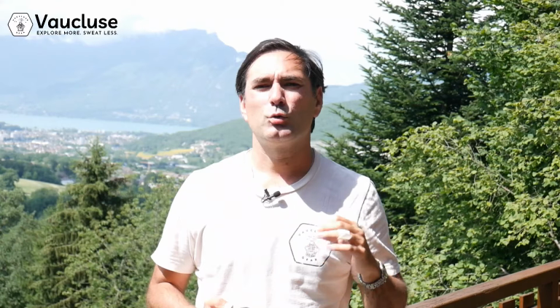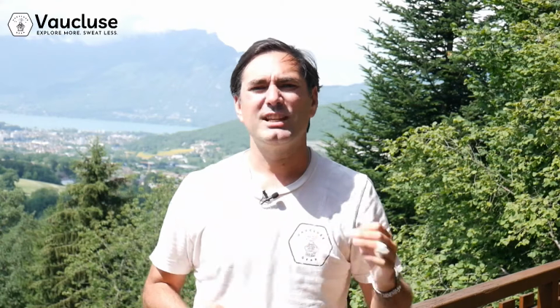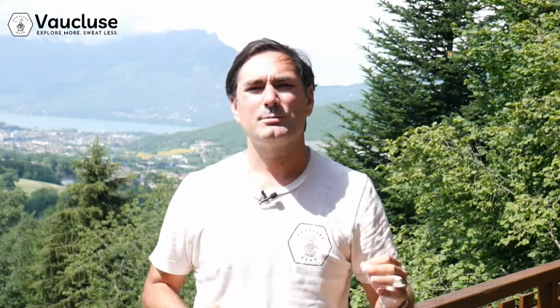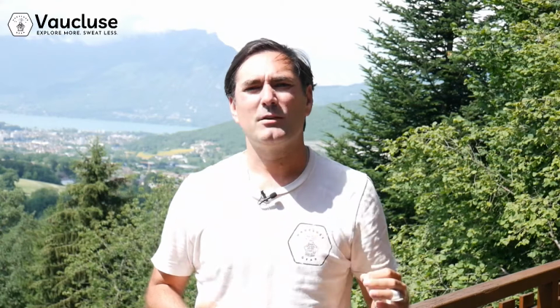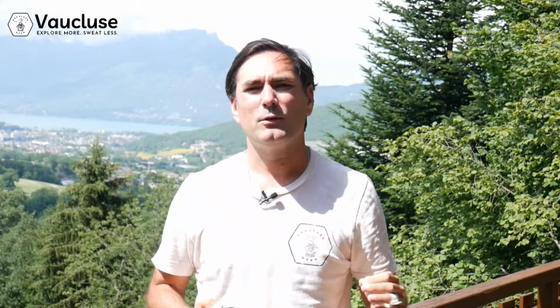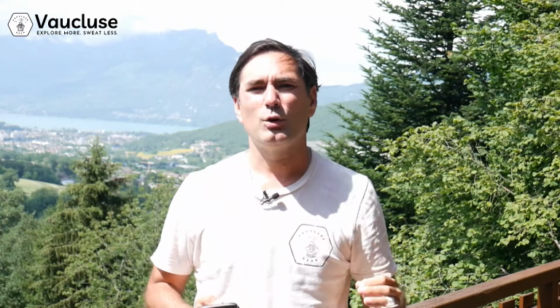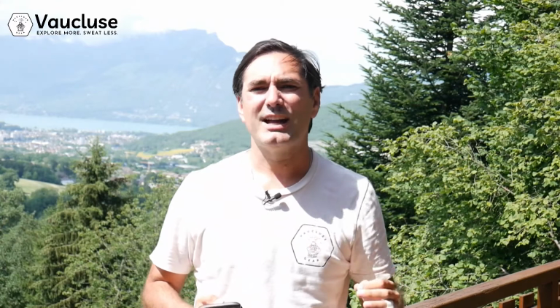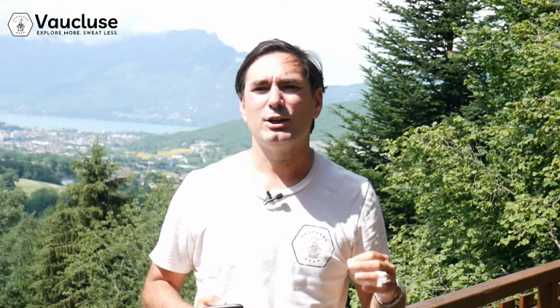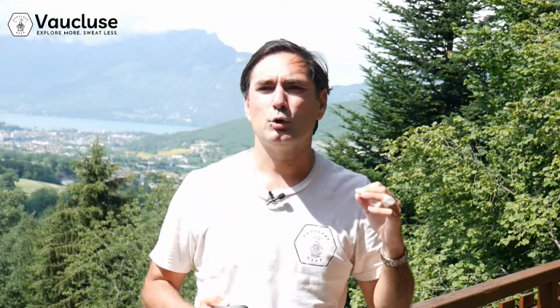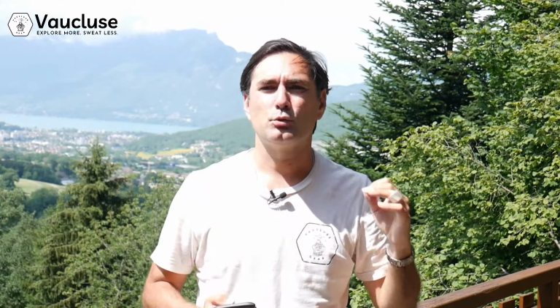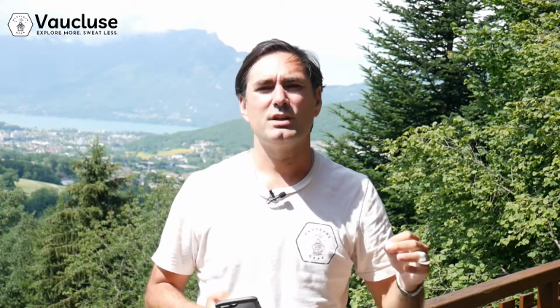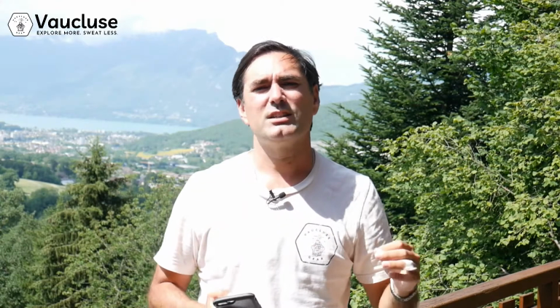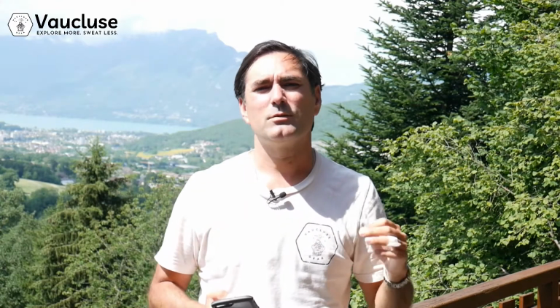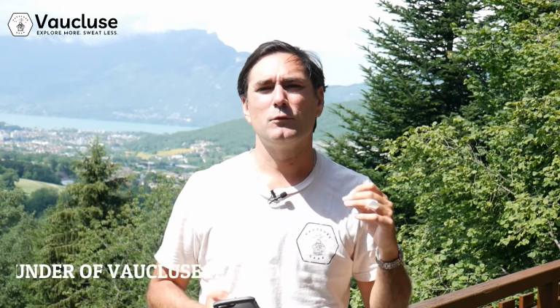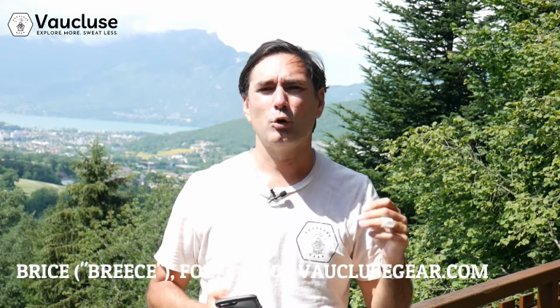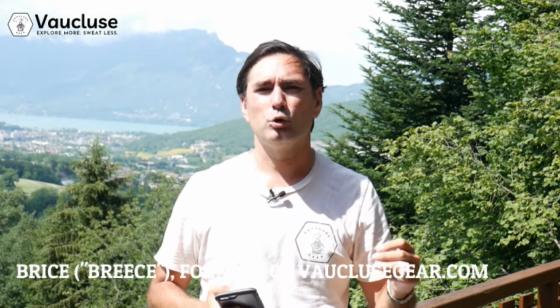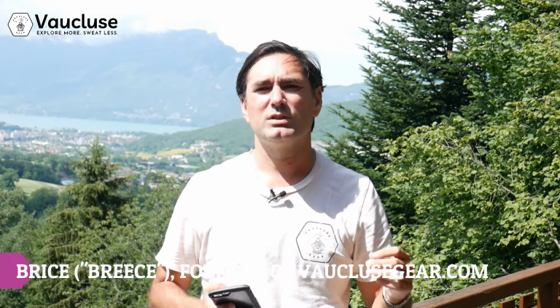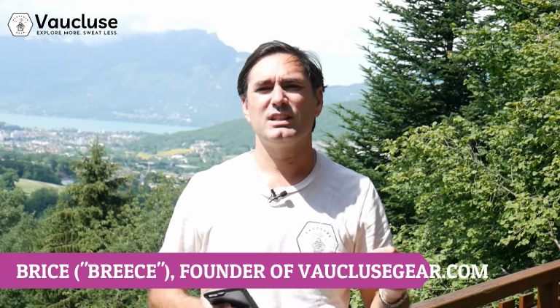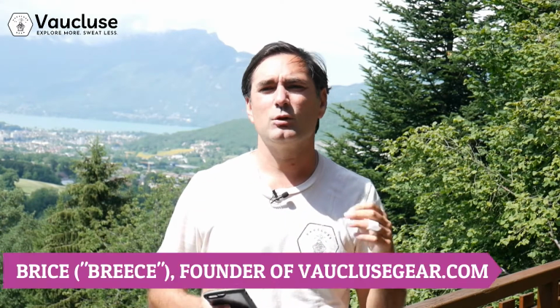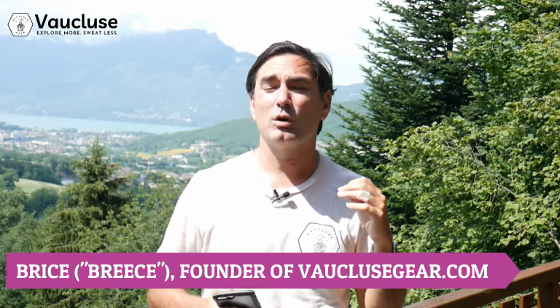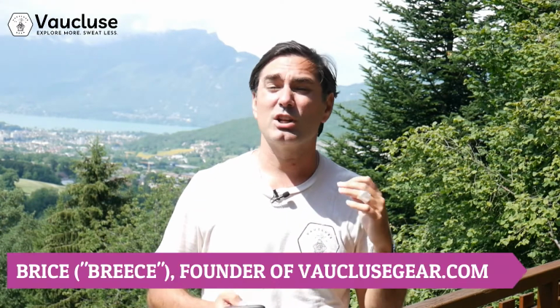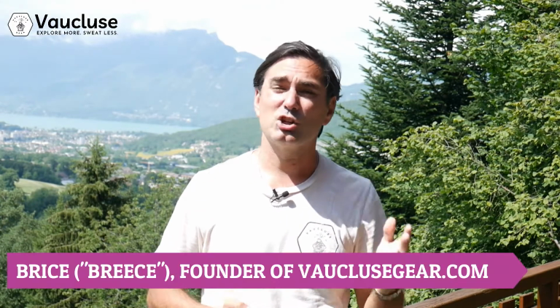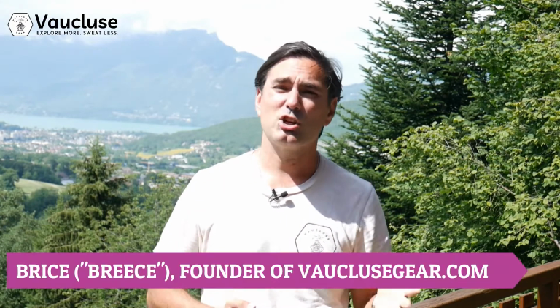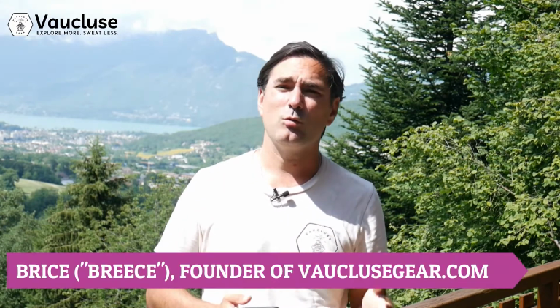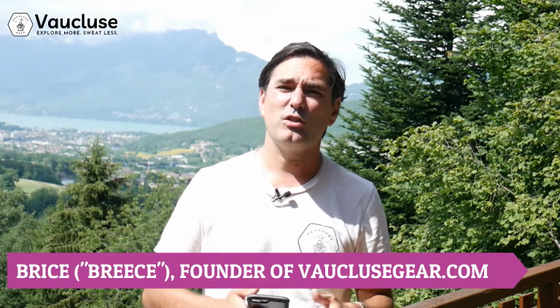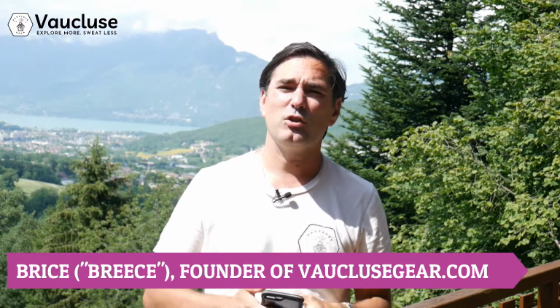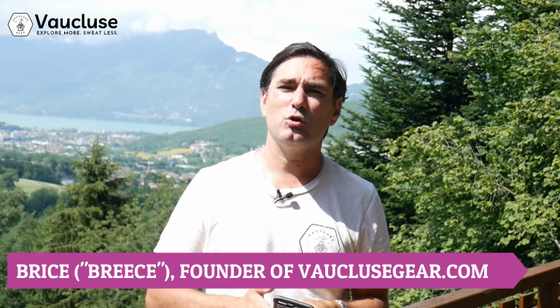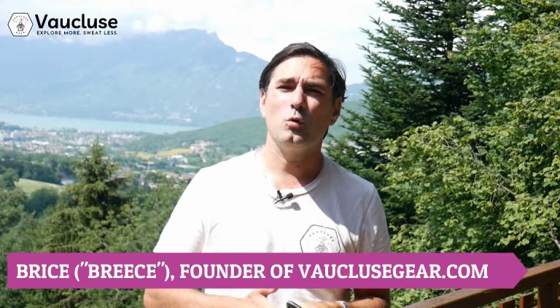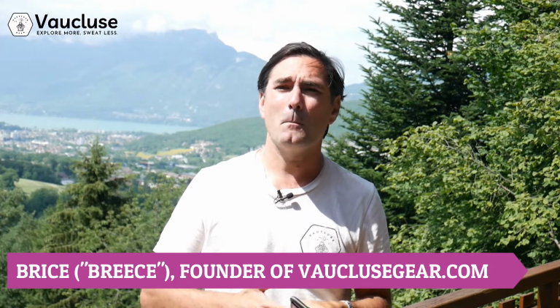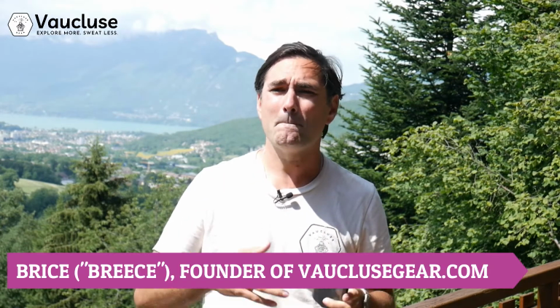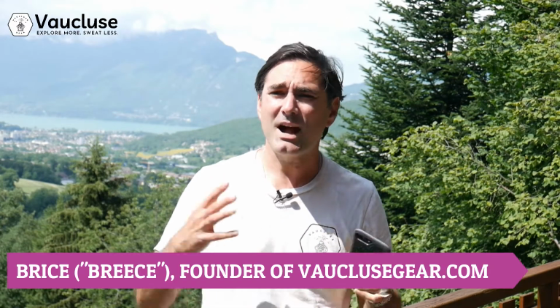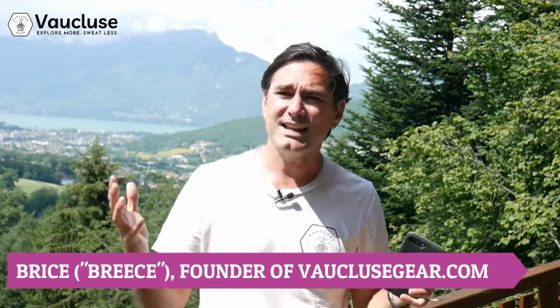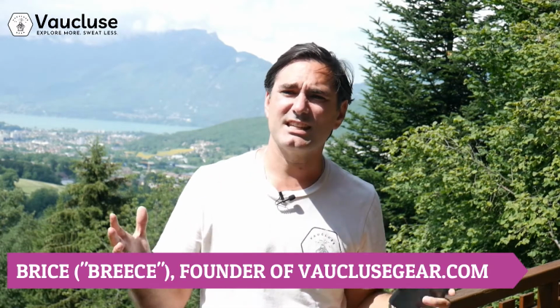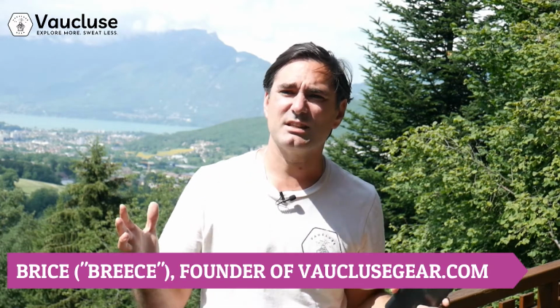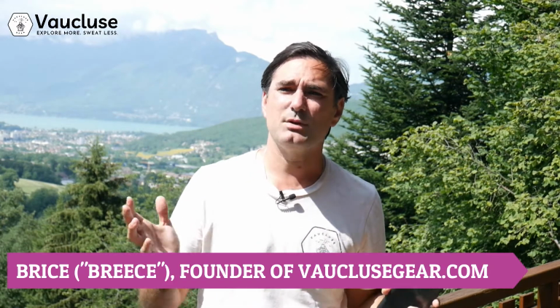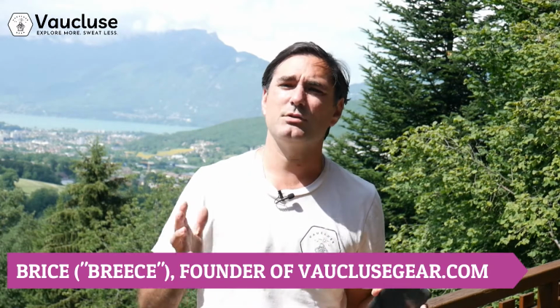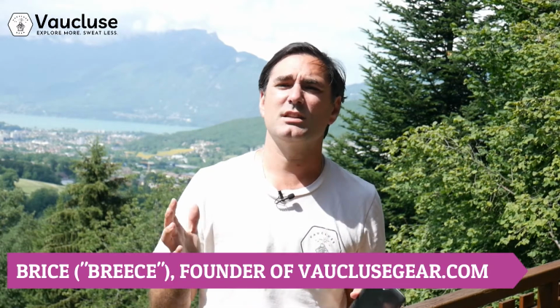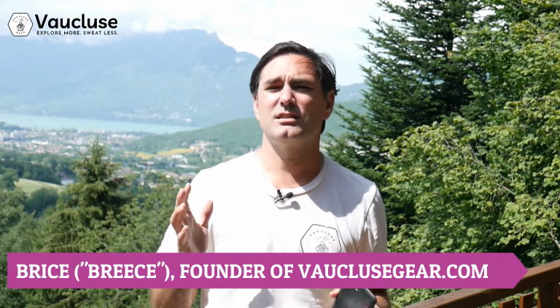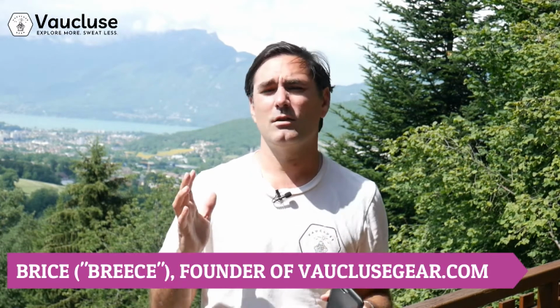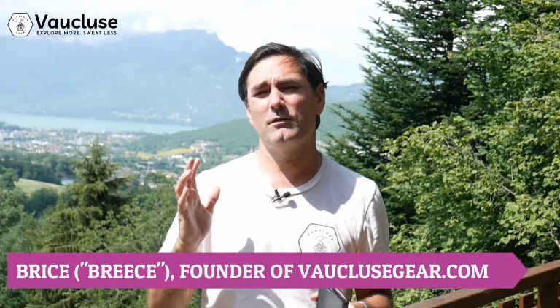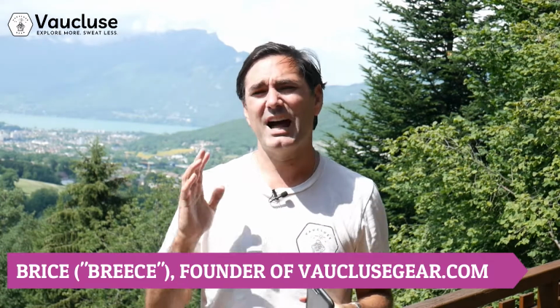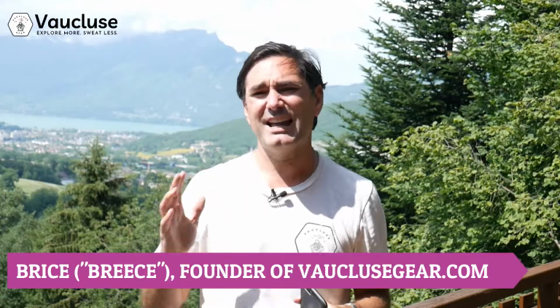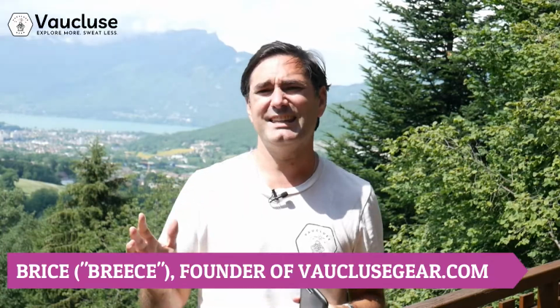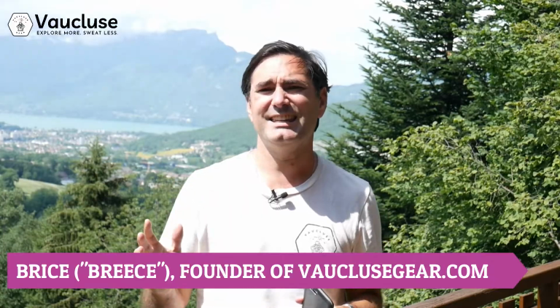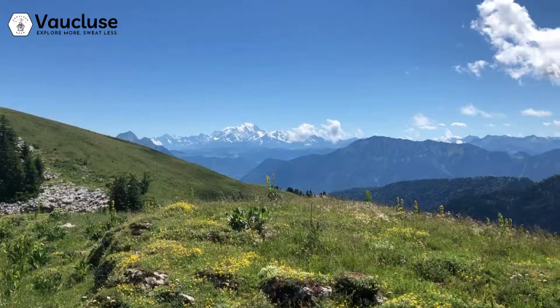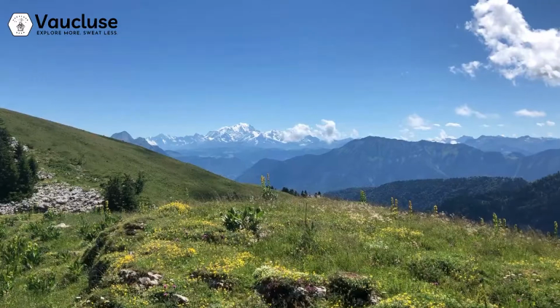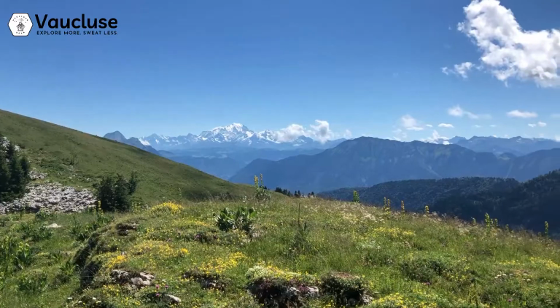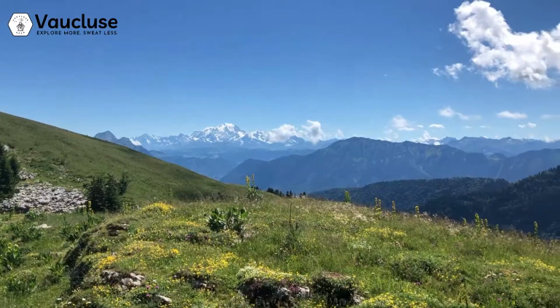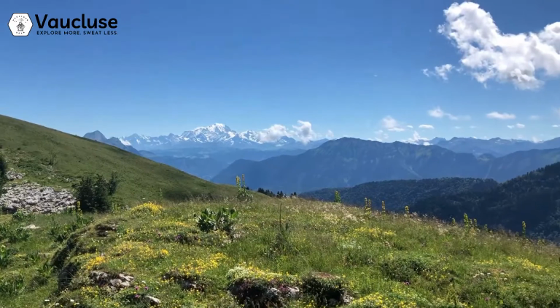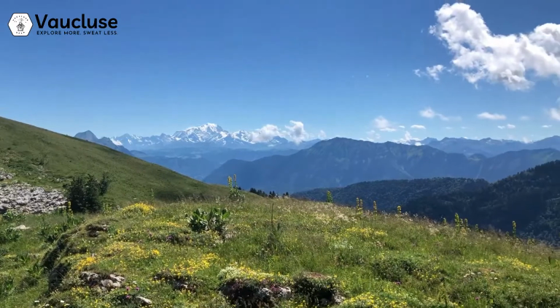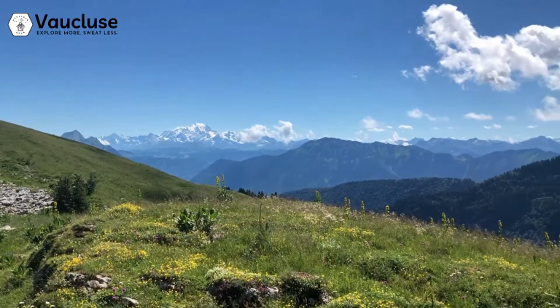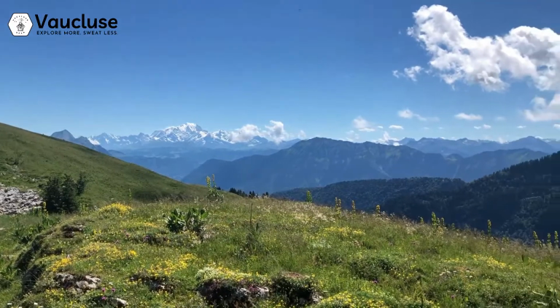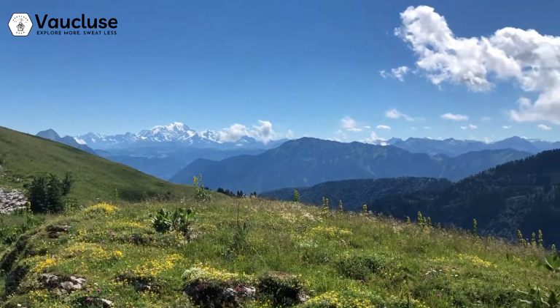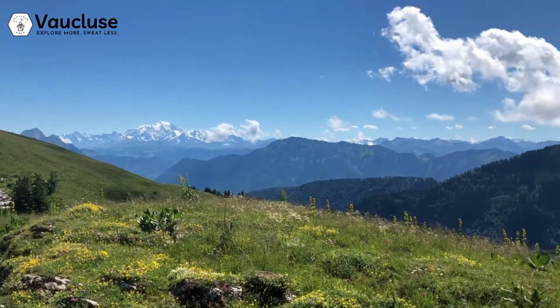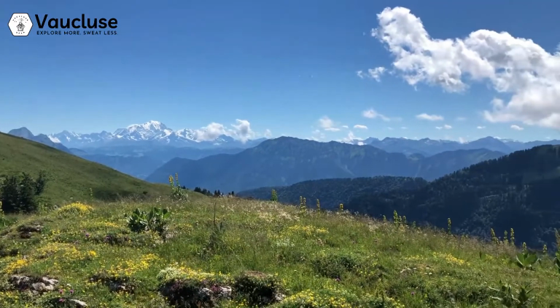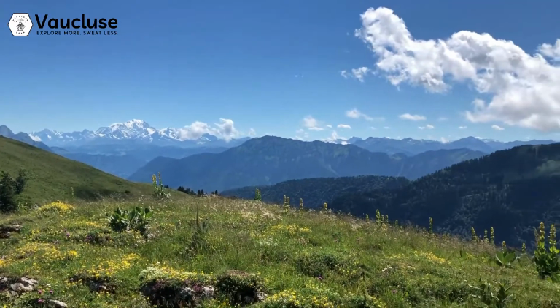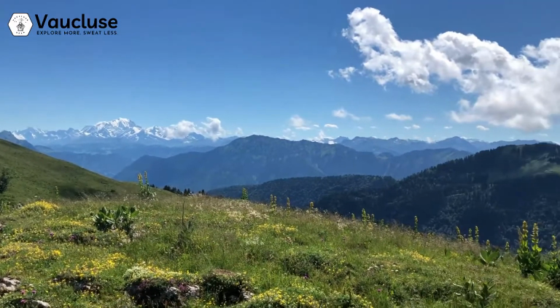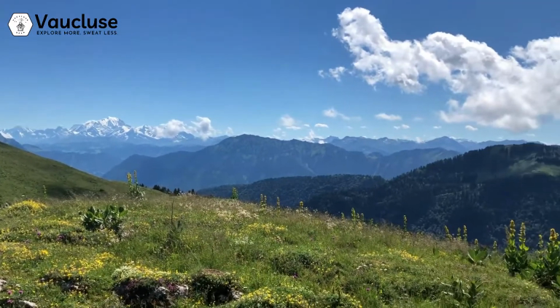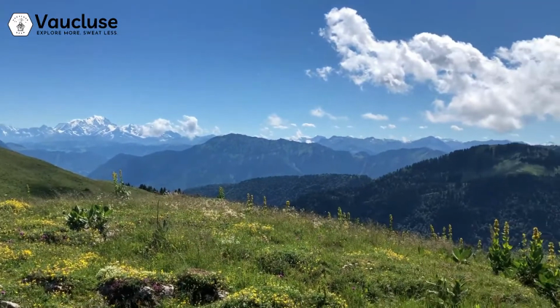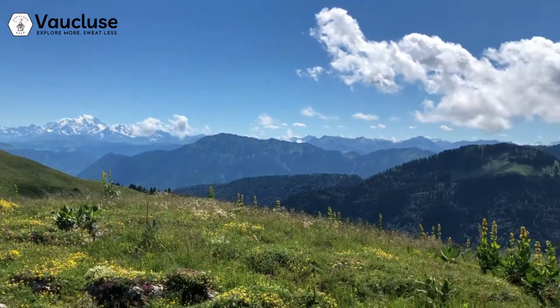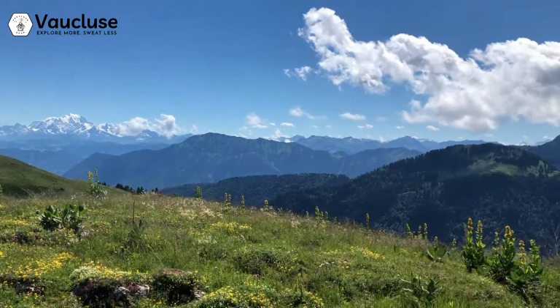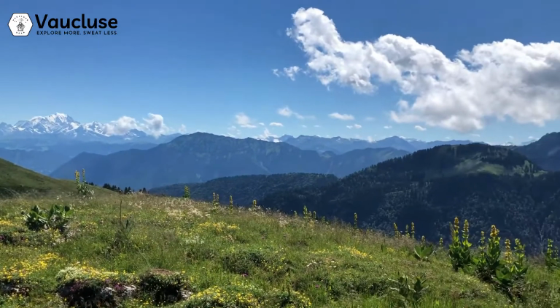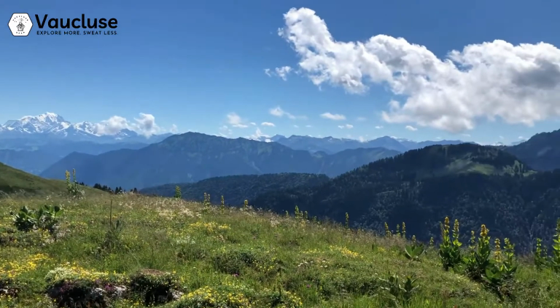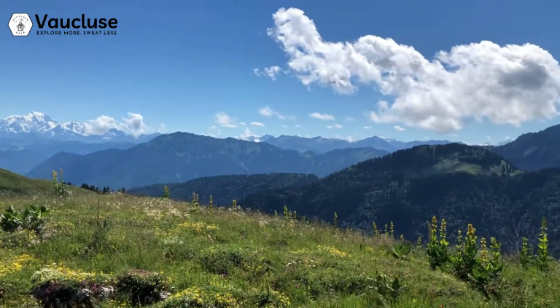Greetings, my fellow hiker. Brice from Vaucluse Gear, wanting to share with you my experience of hiking the French Alps in summer.